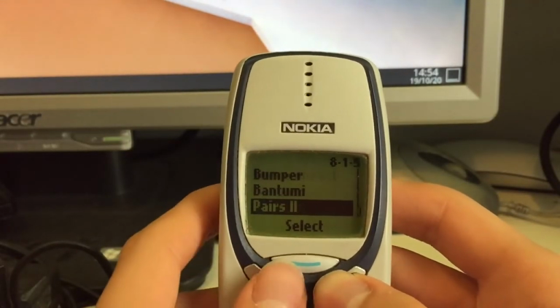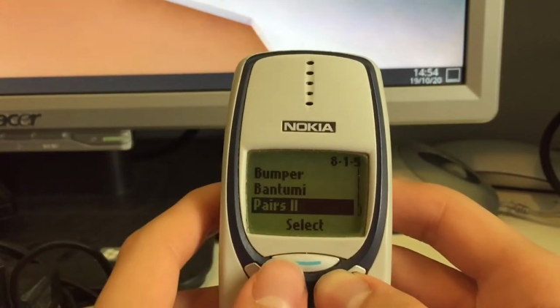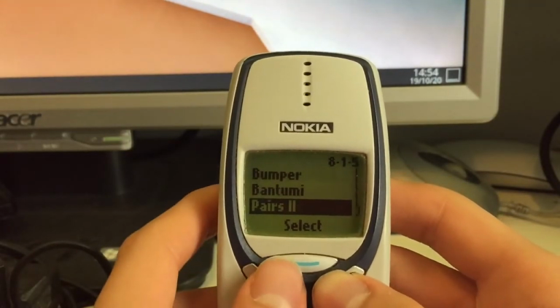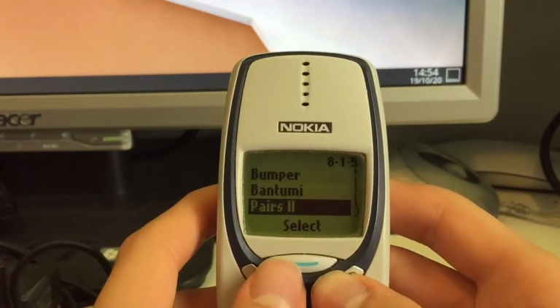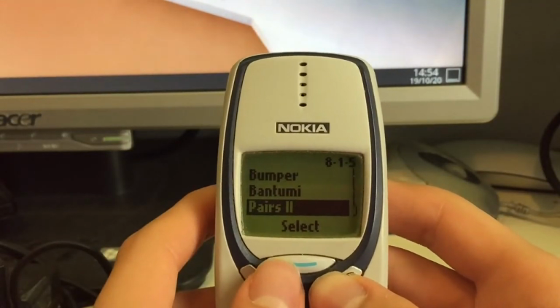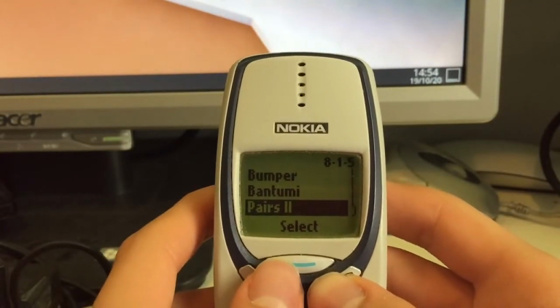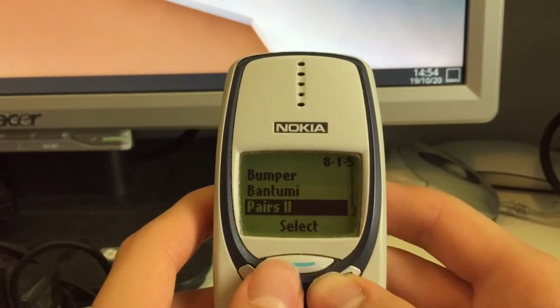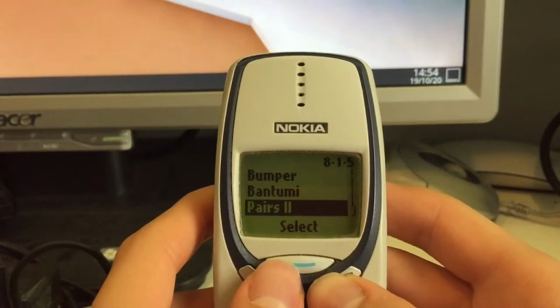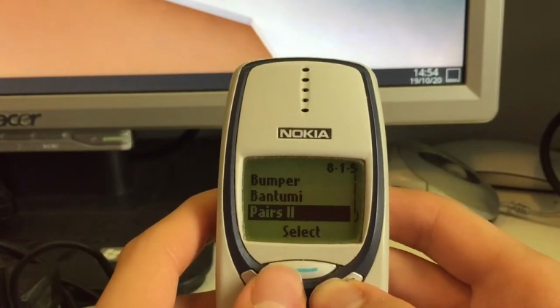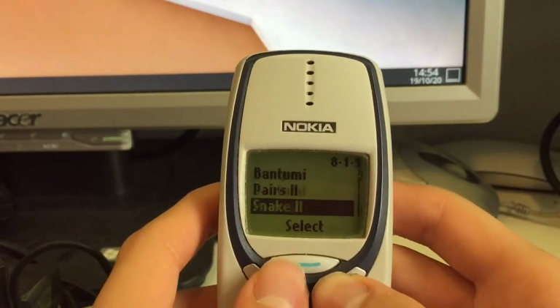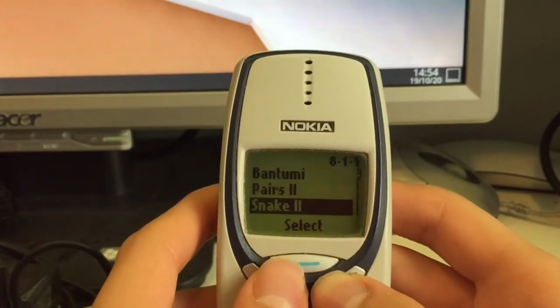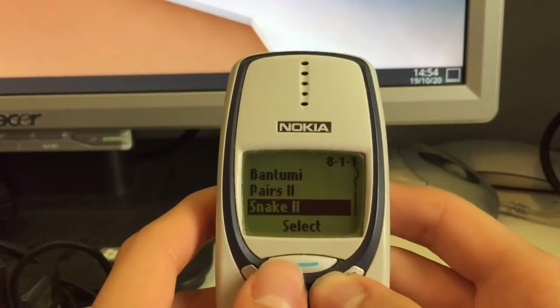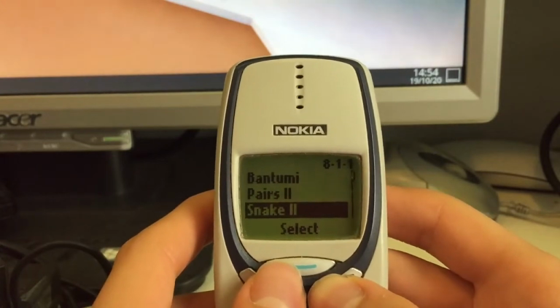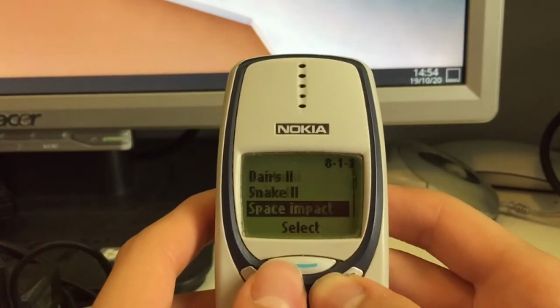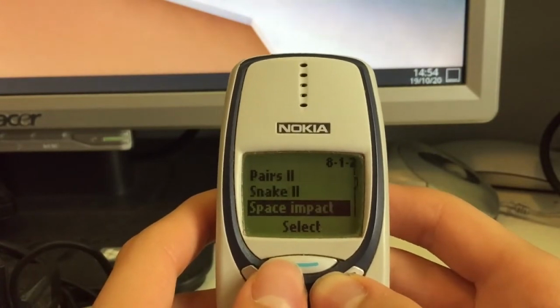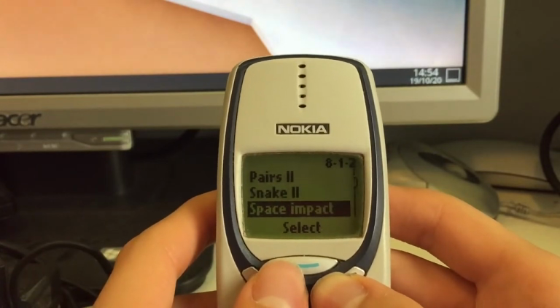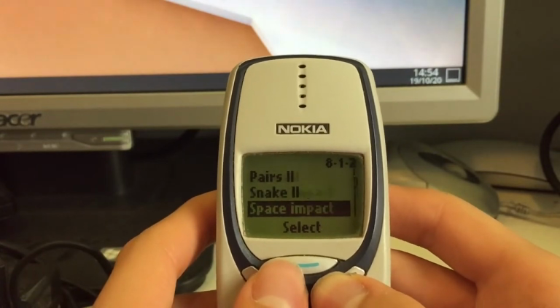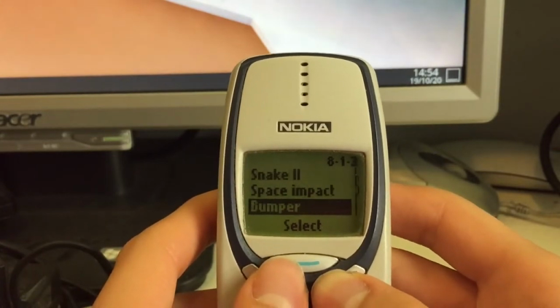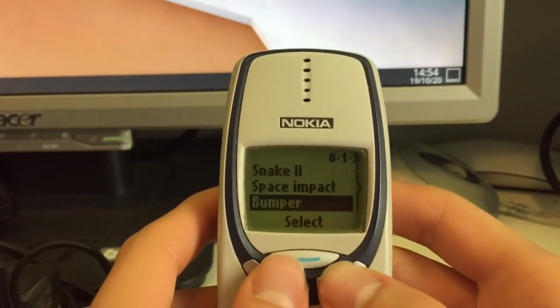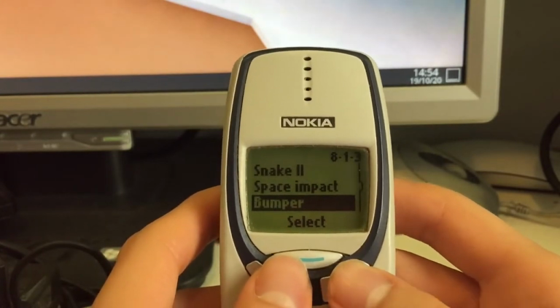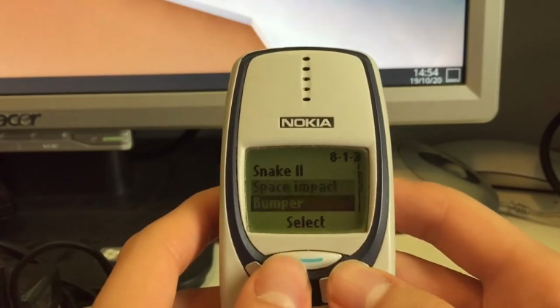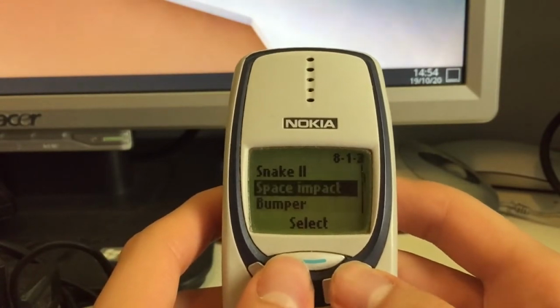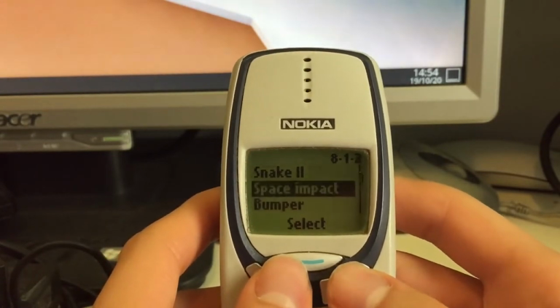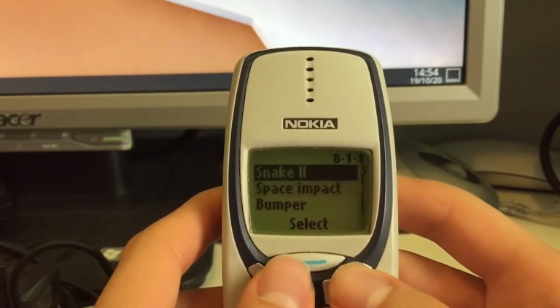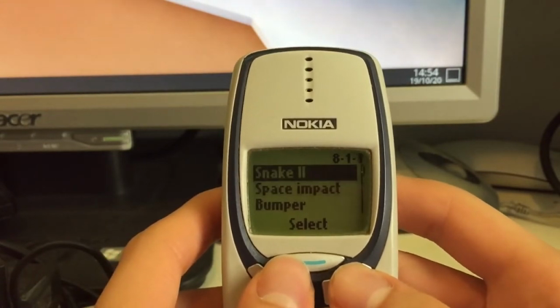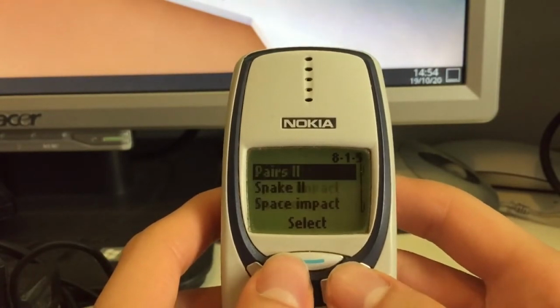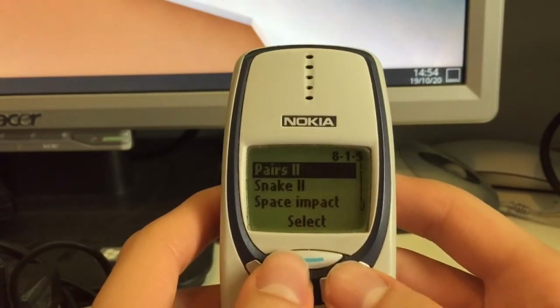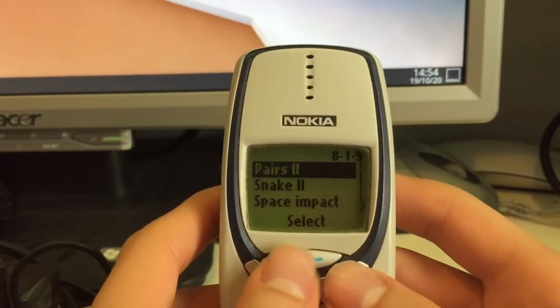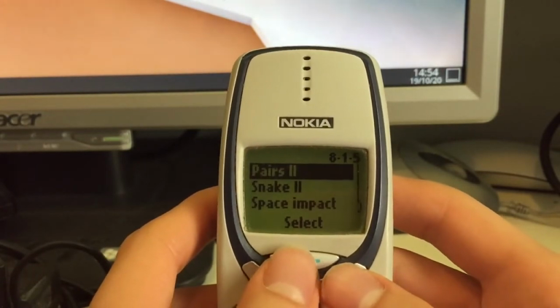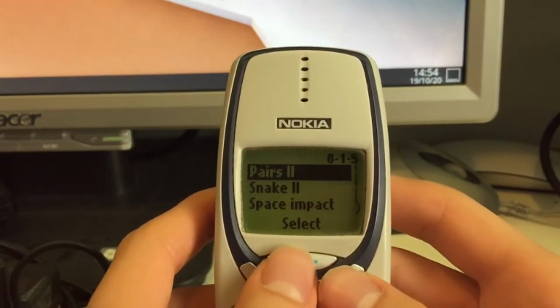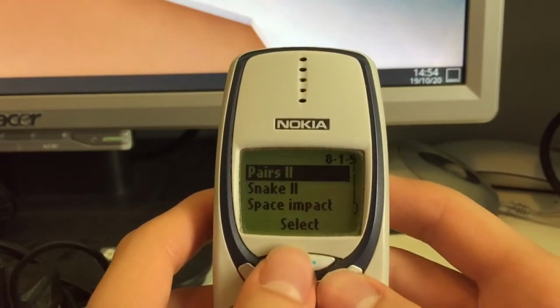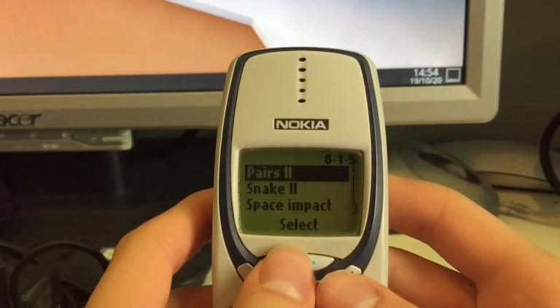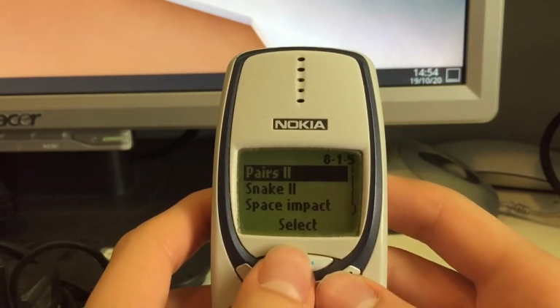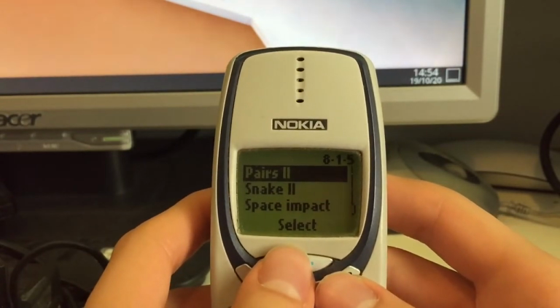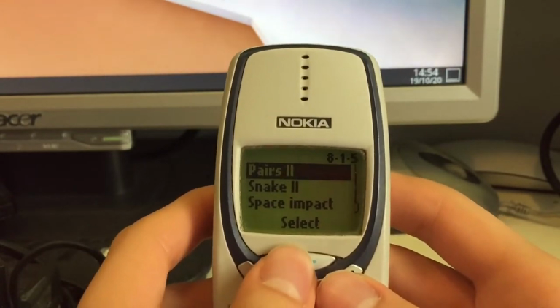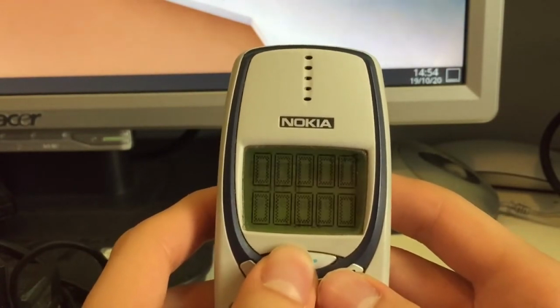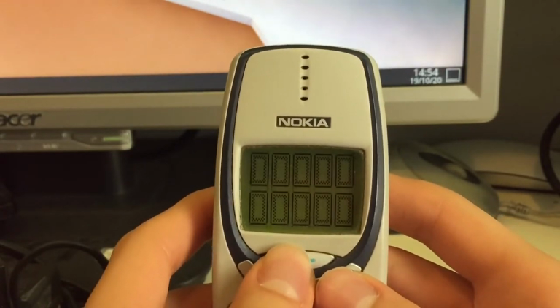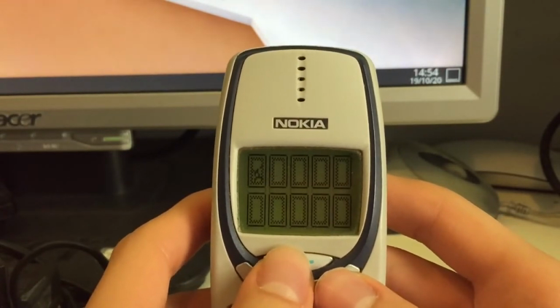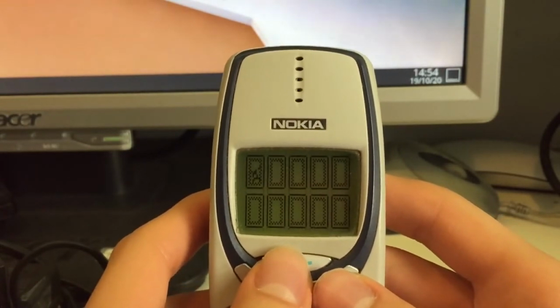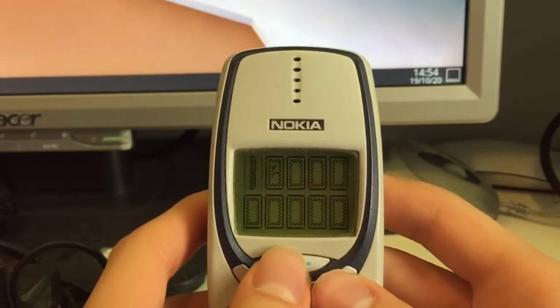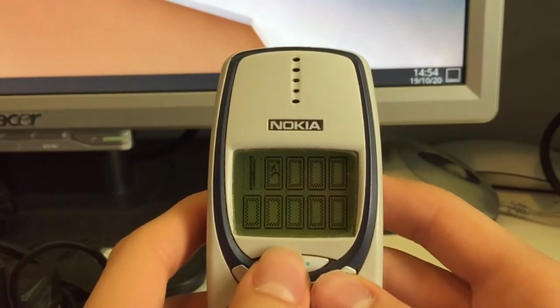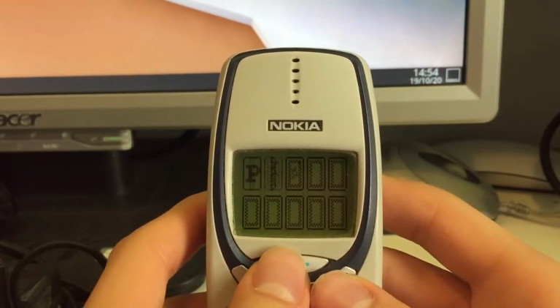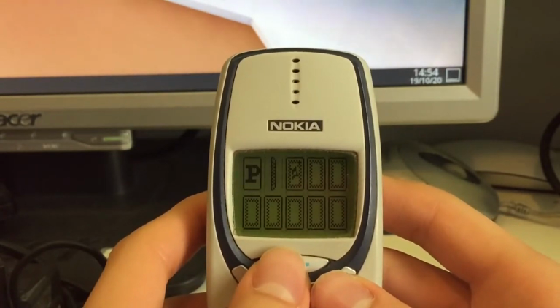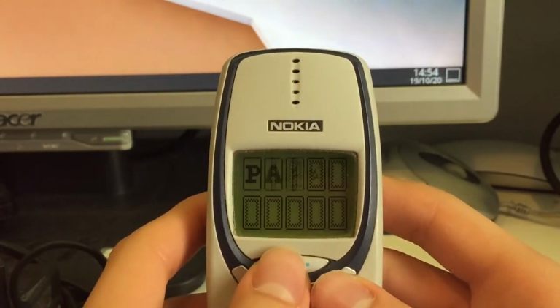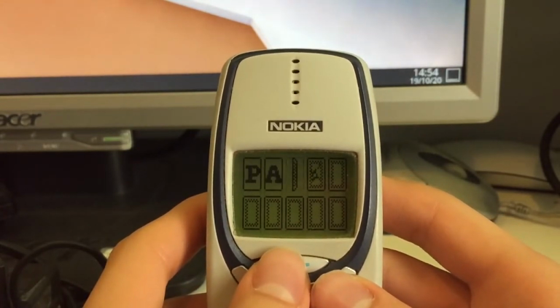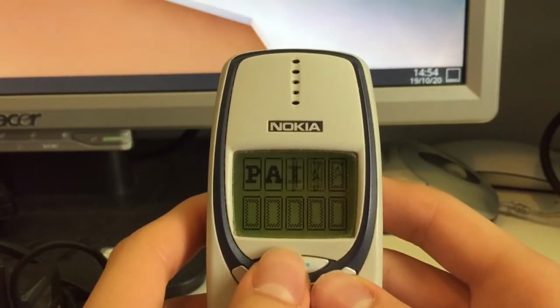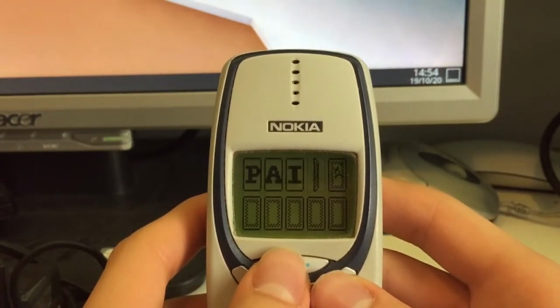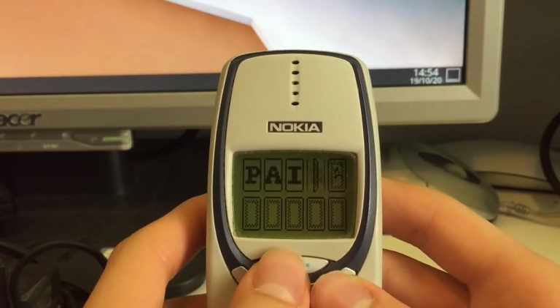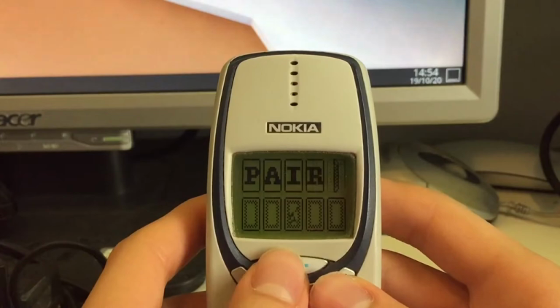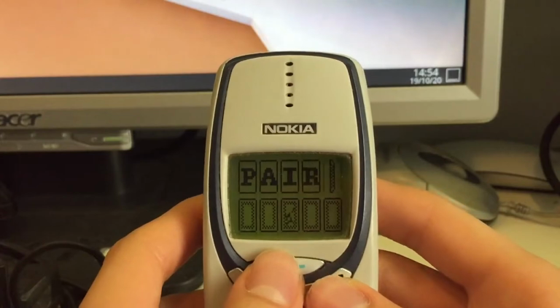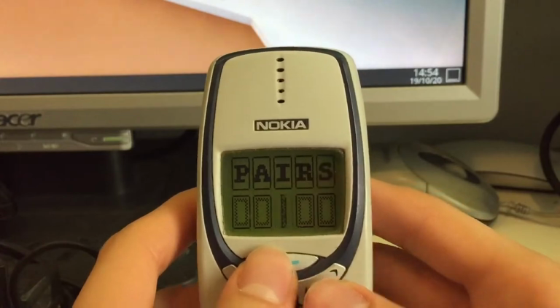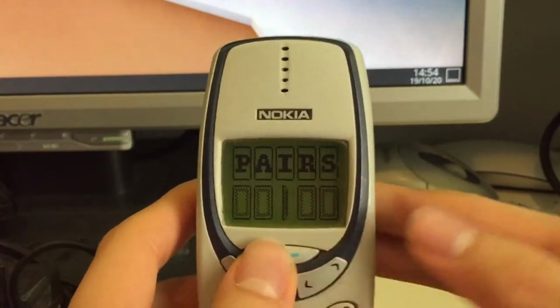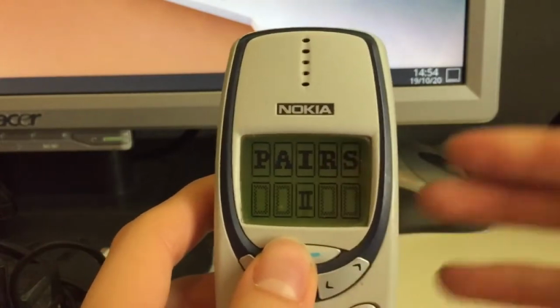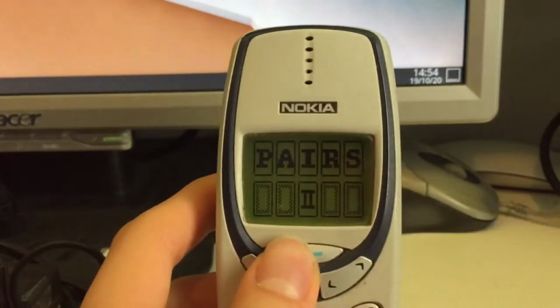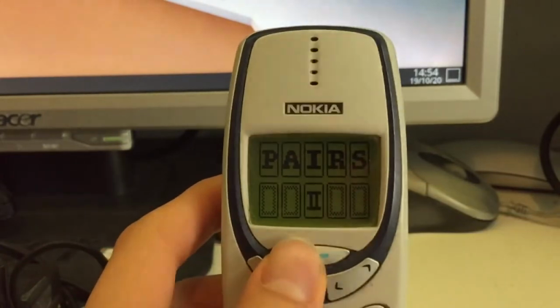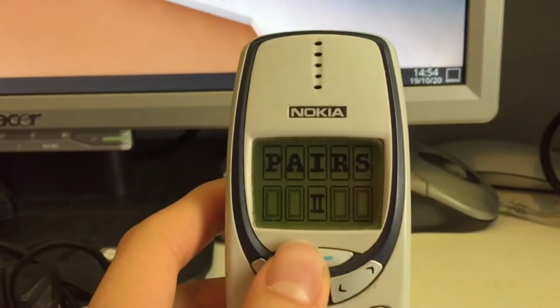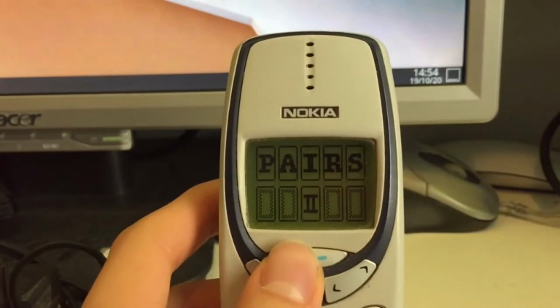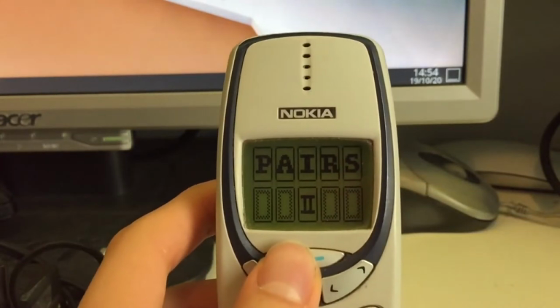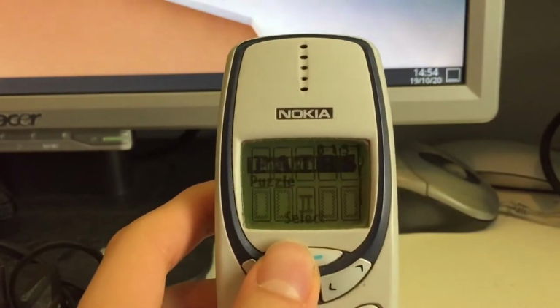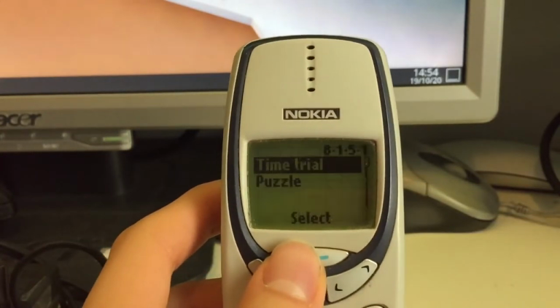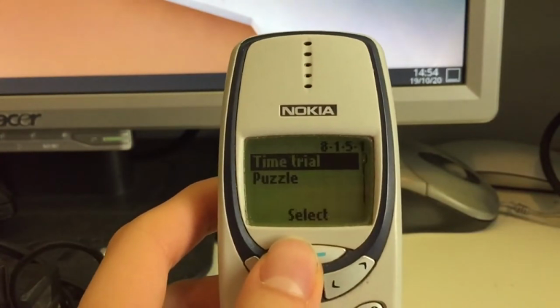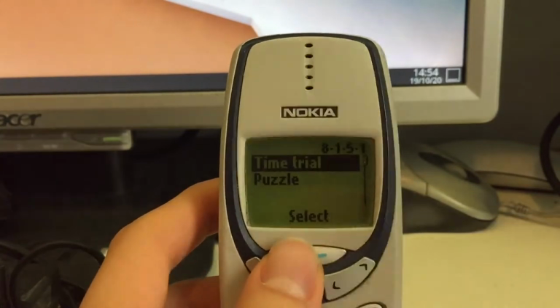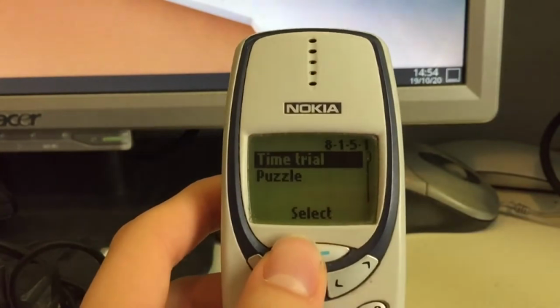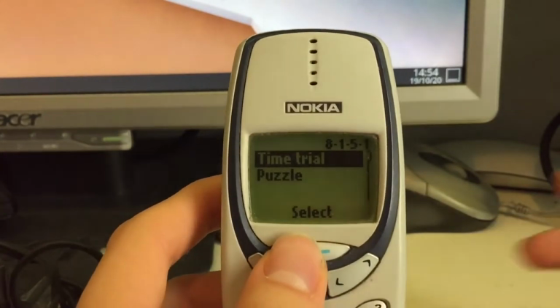Then we have some other games. Just one more: Pairs 2 — that's the memory game.